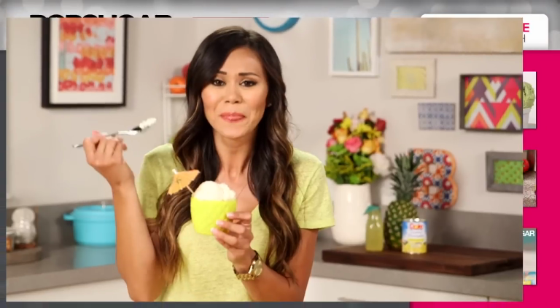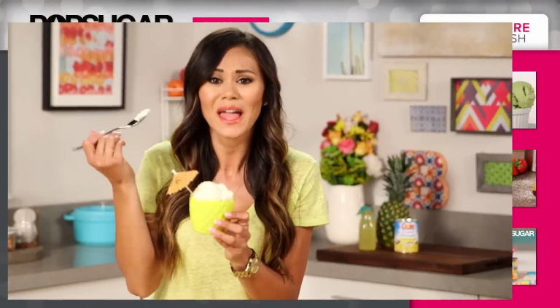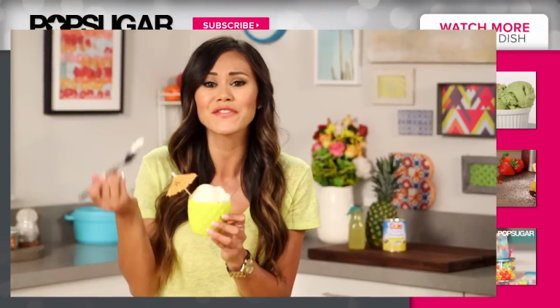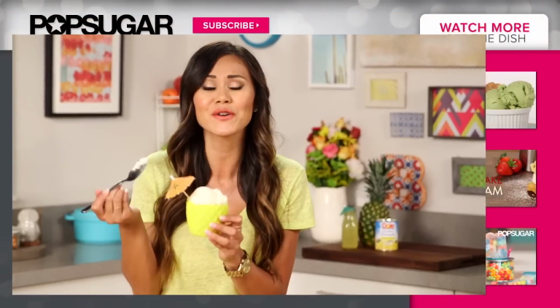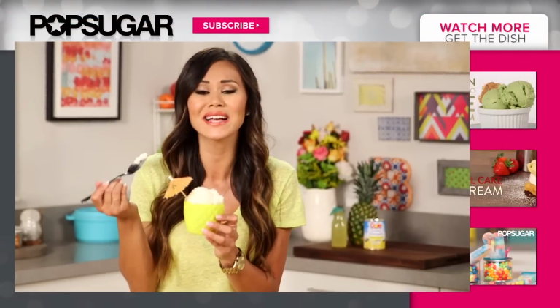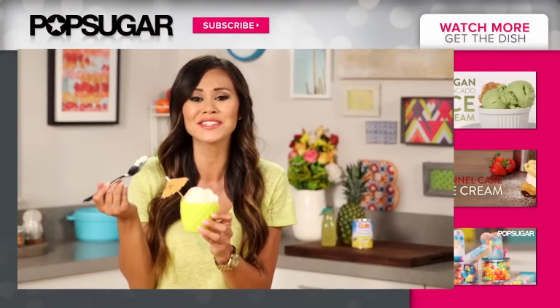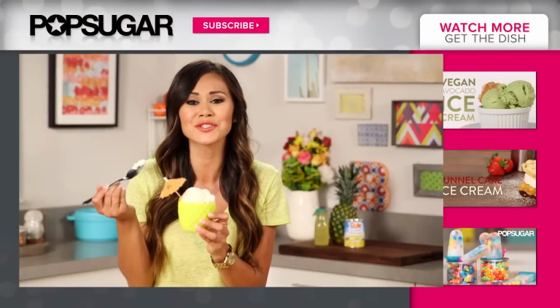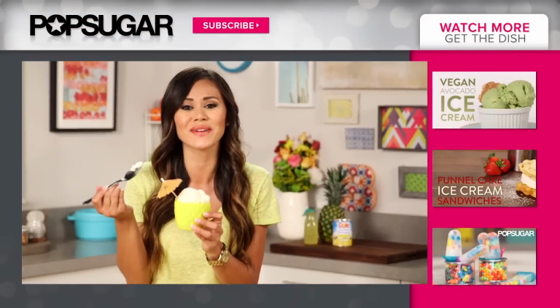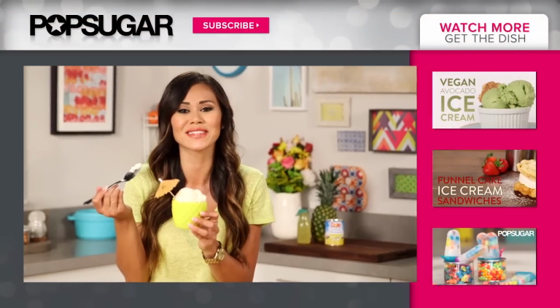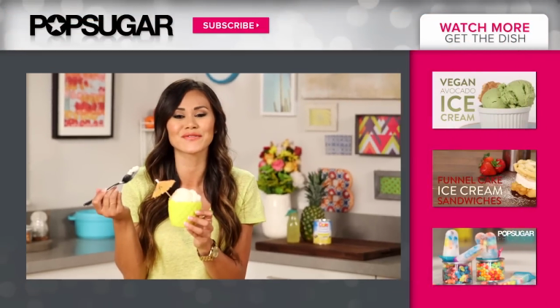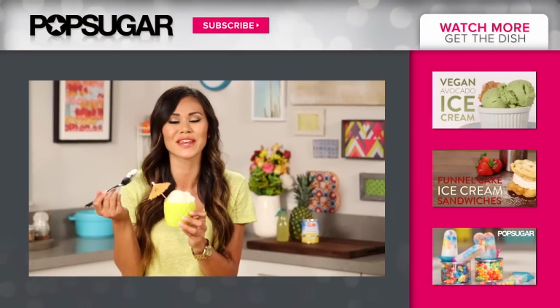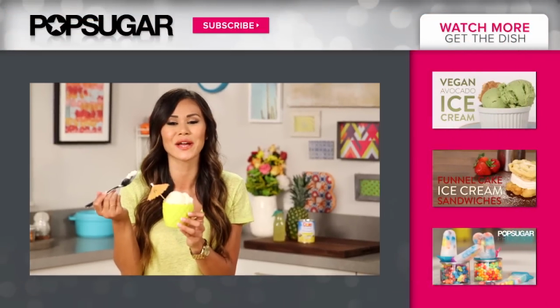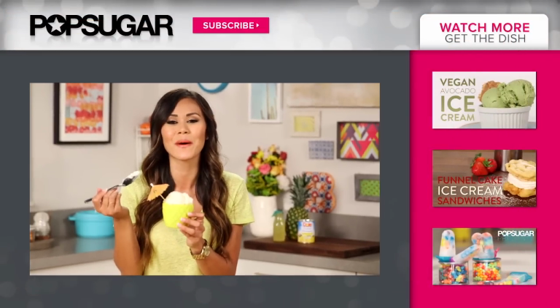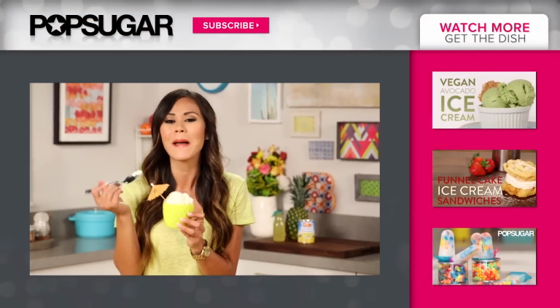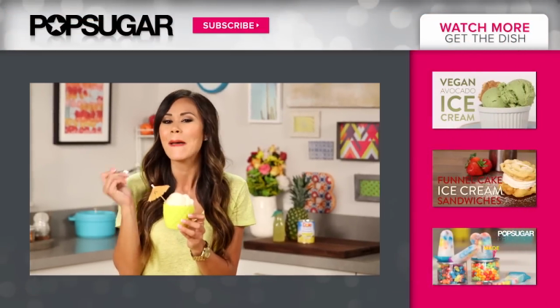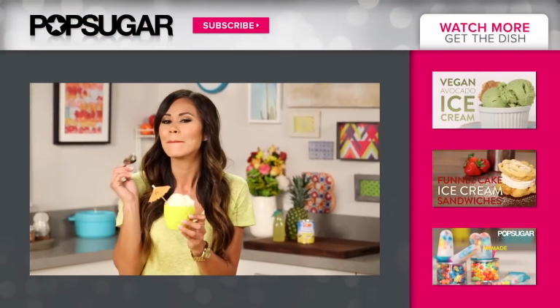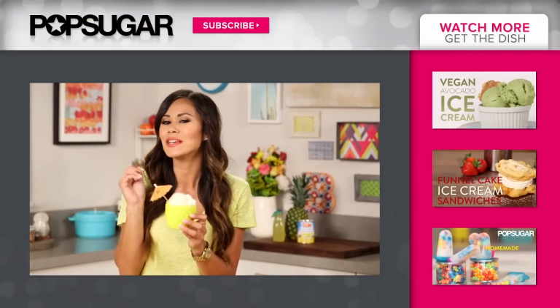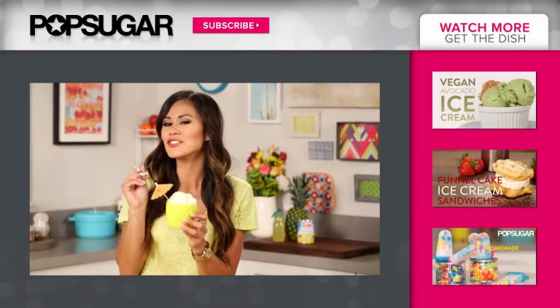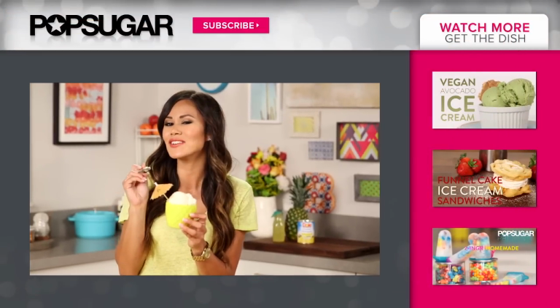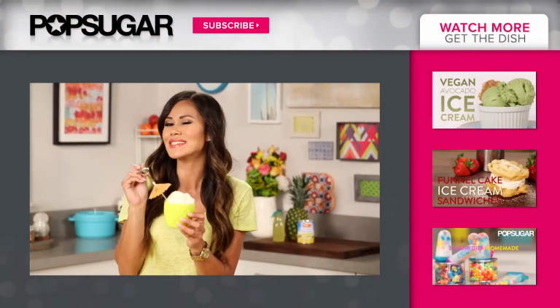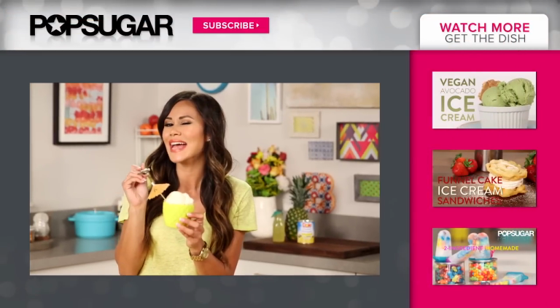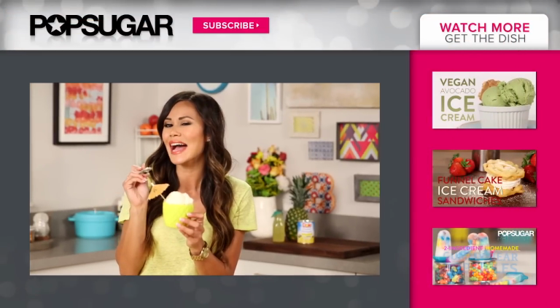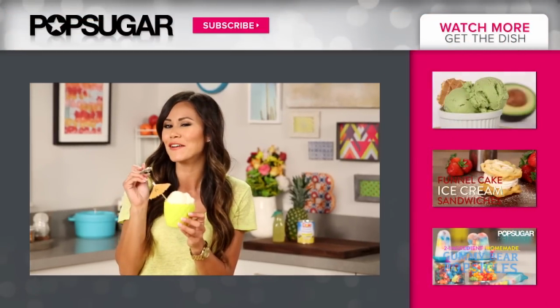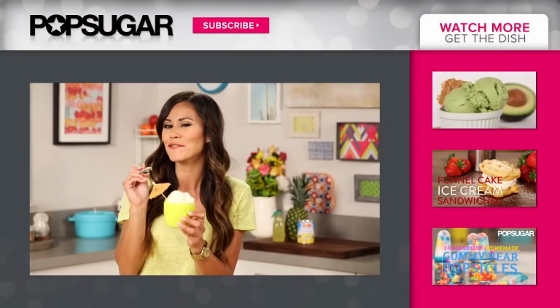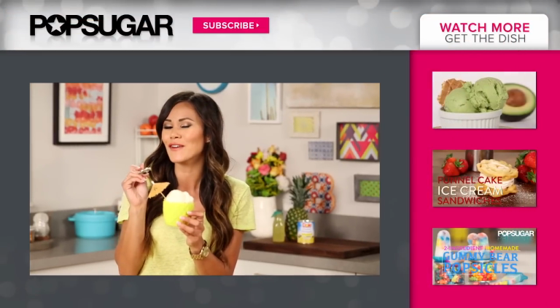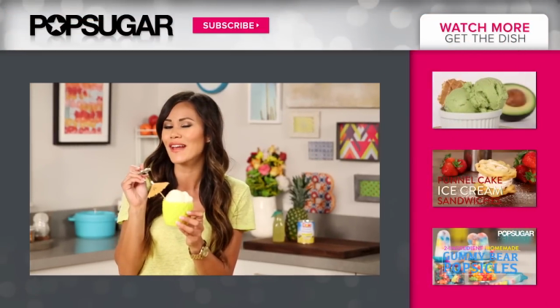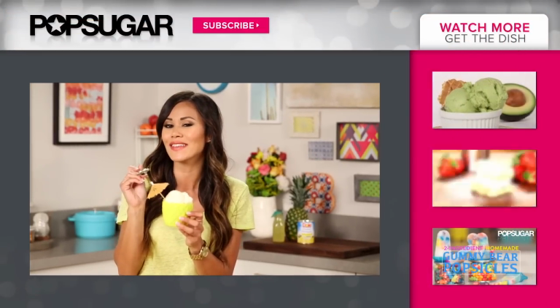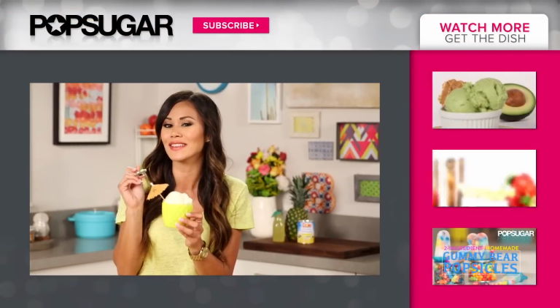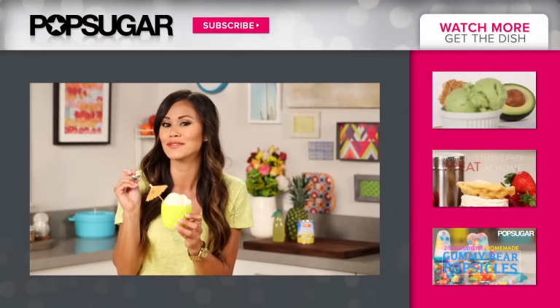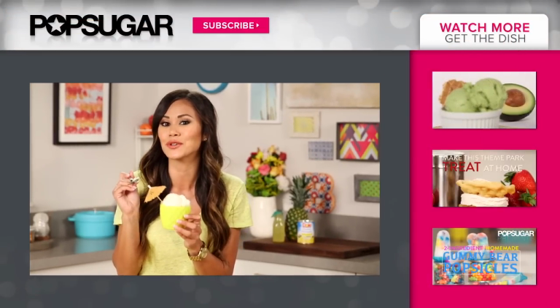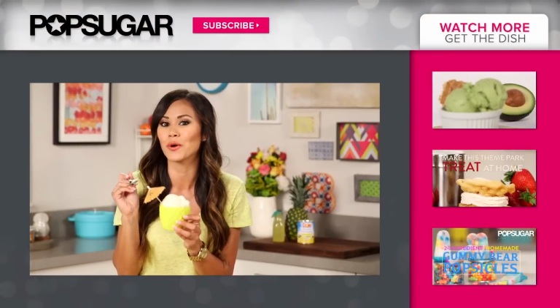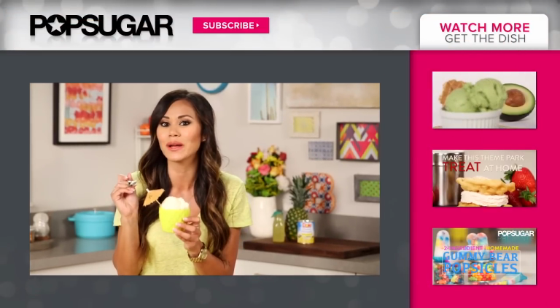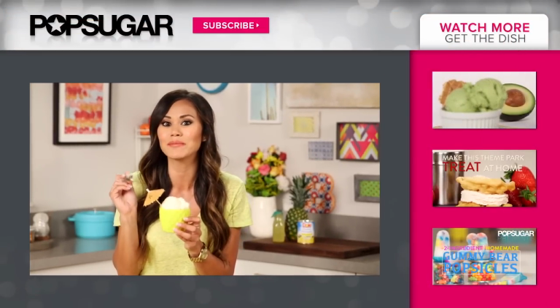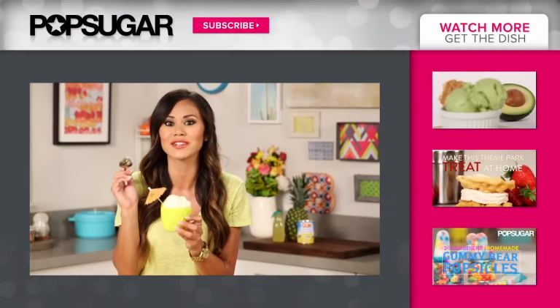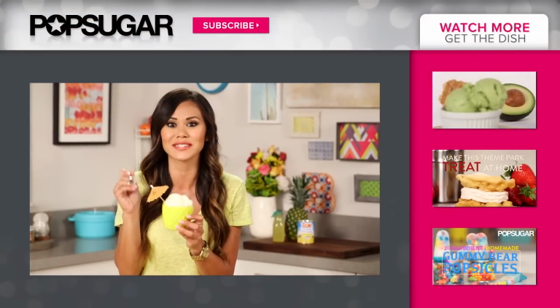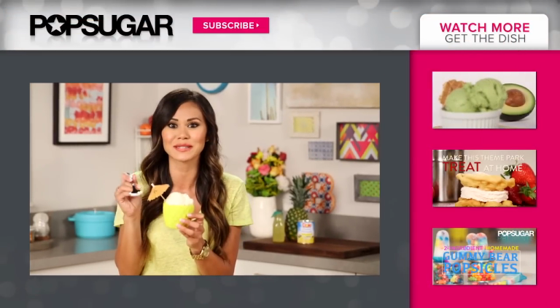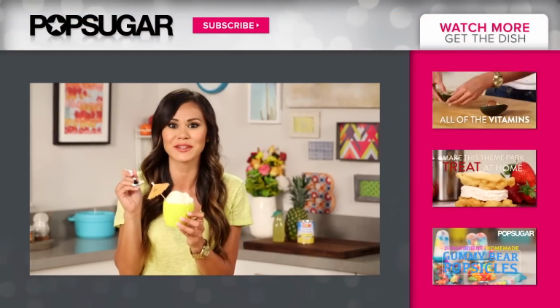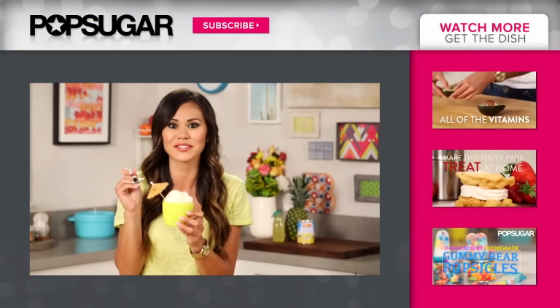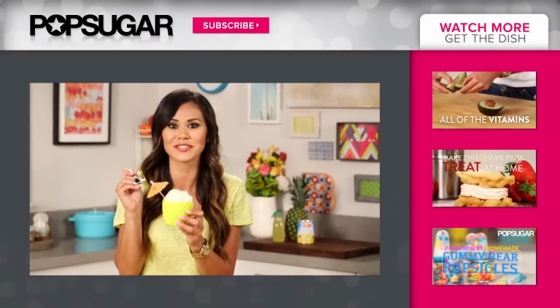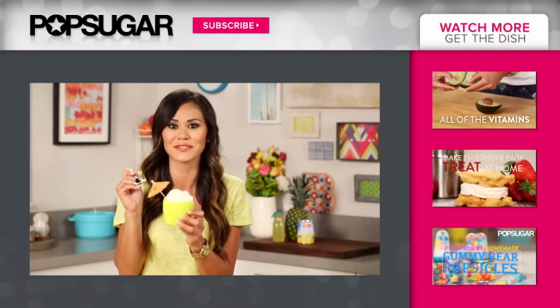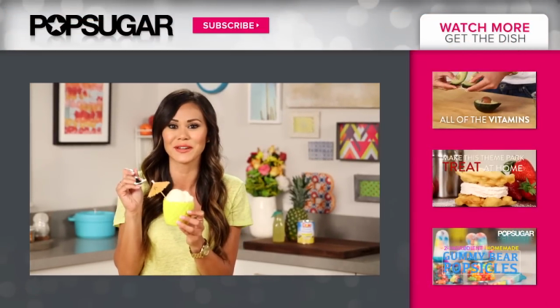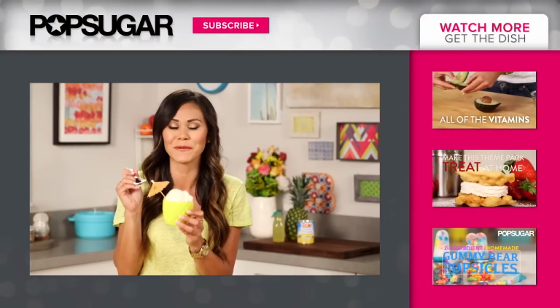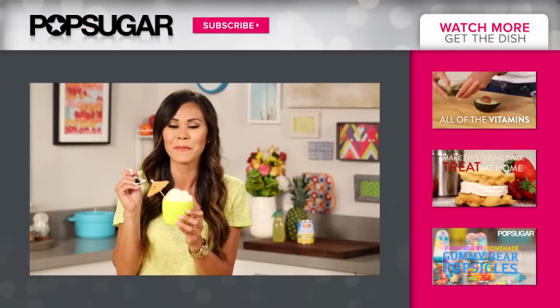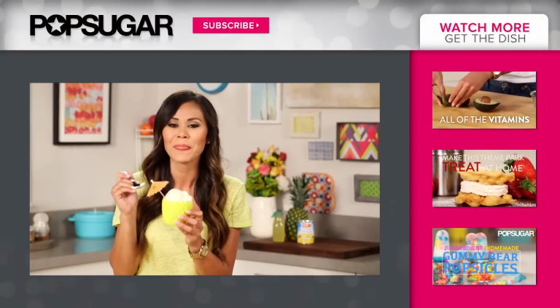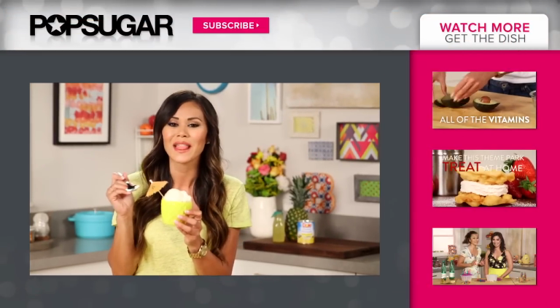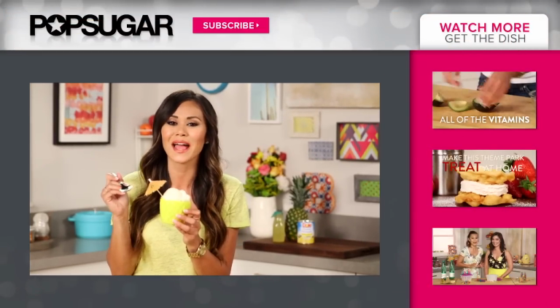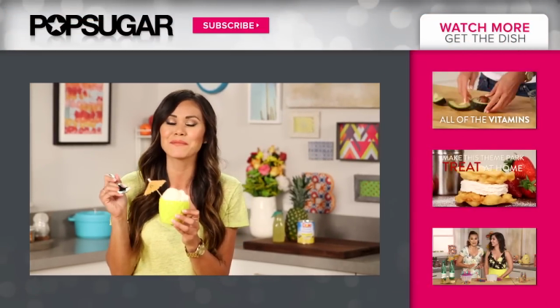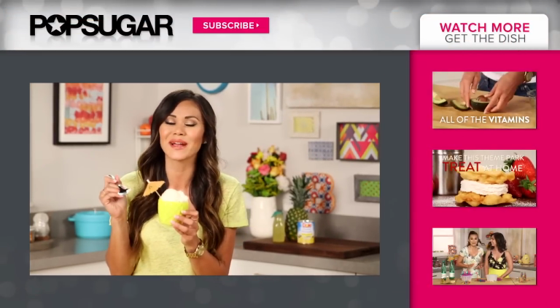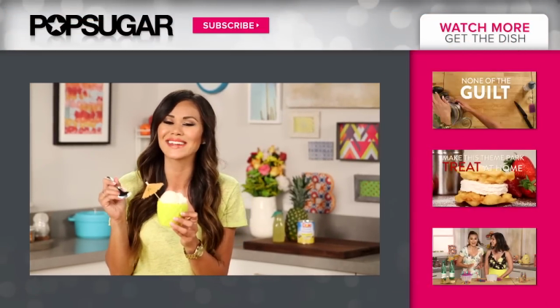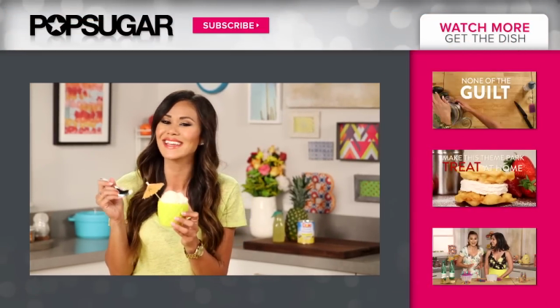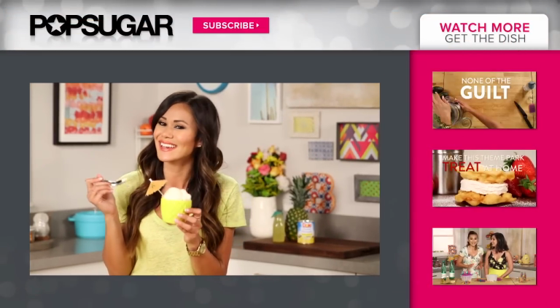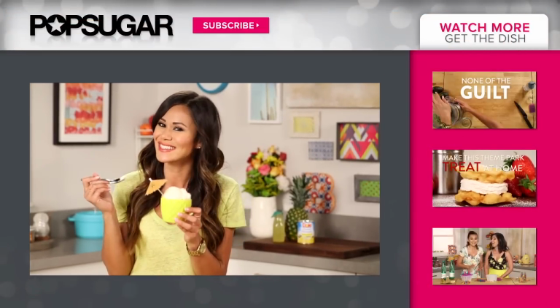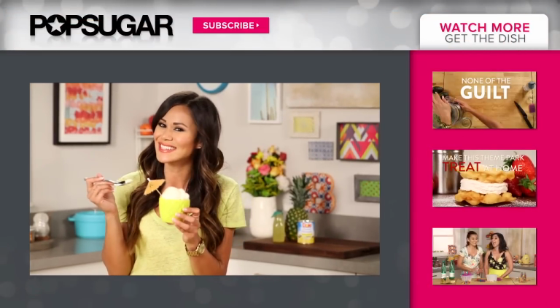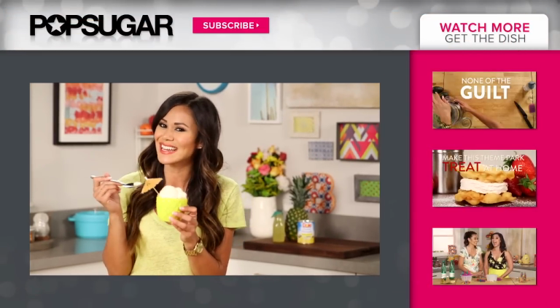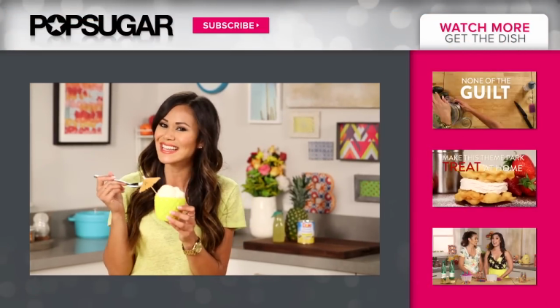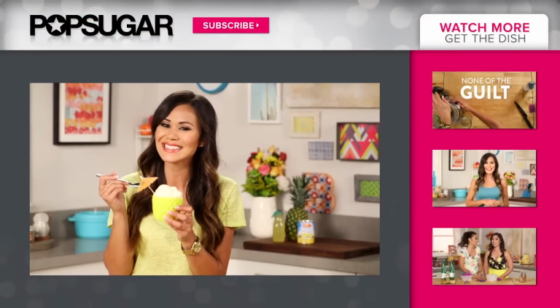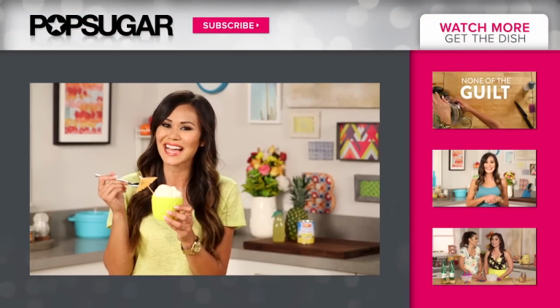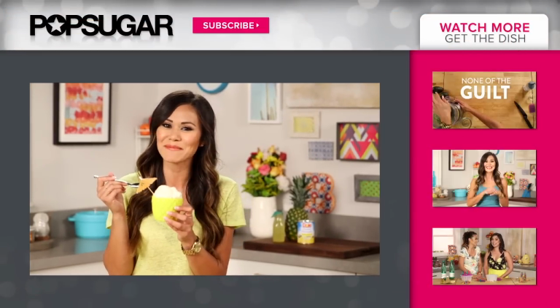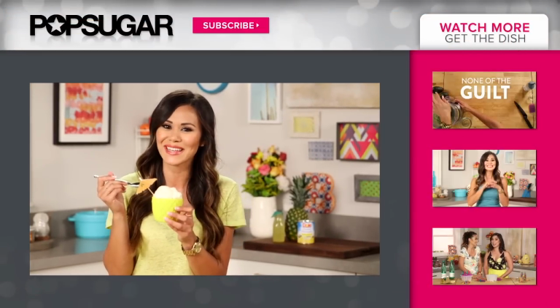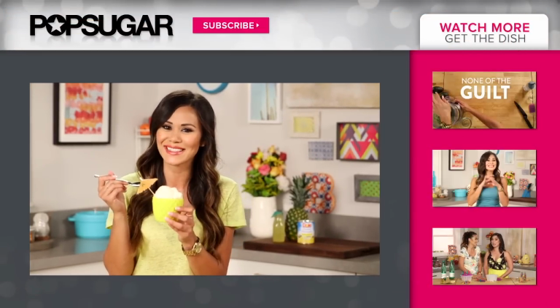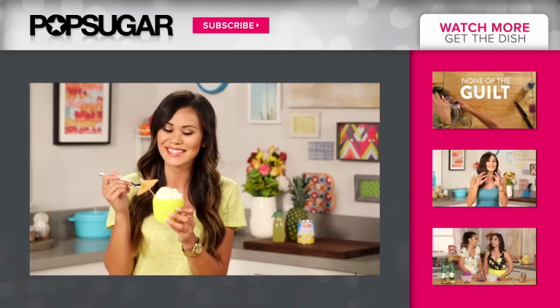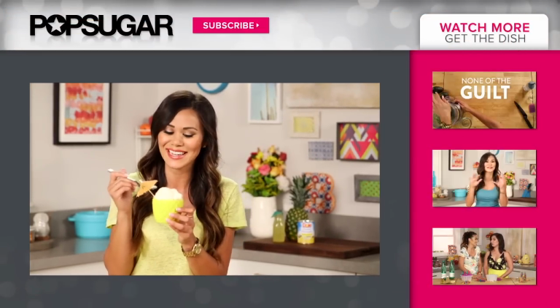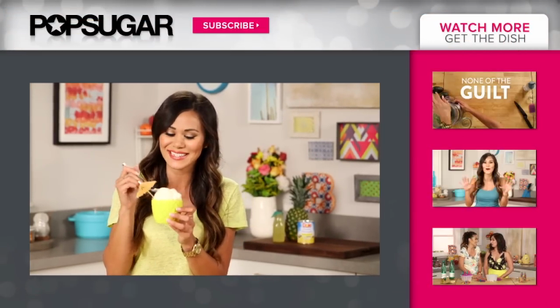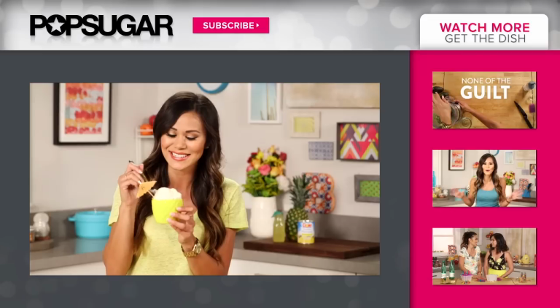If you guys enjoyed this video, be sure to tag a friend that loves Dole Whip just as much as you do. I'm Brandy, and I'll see you next time we get the dish.